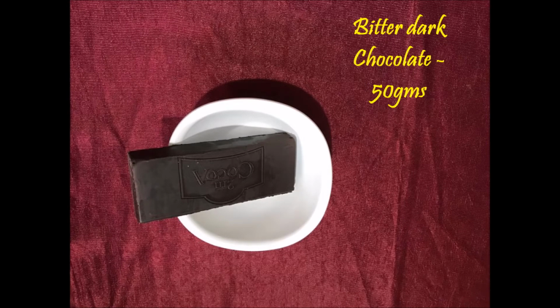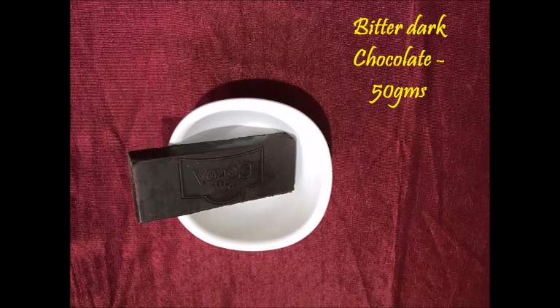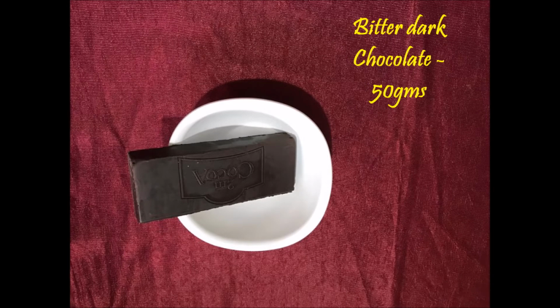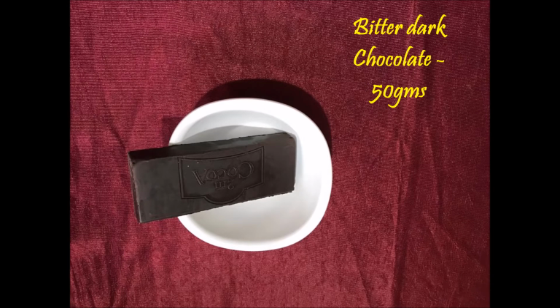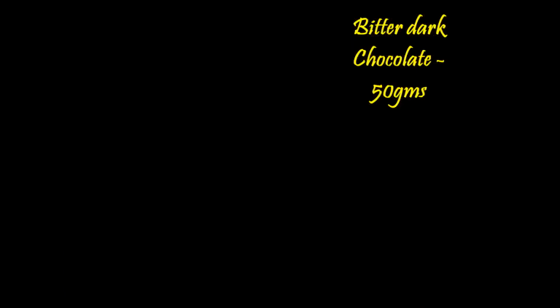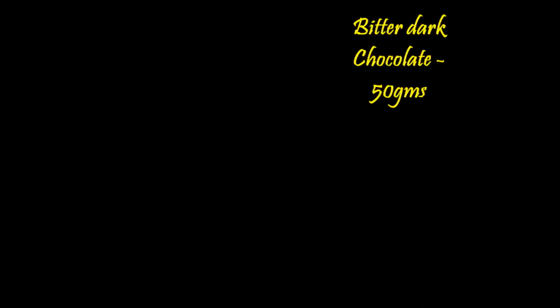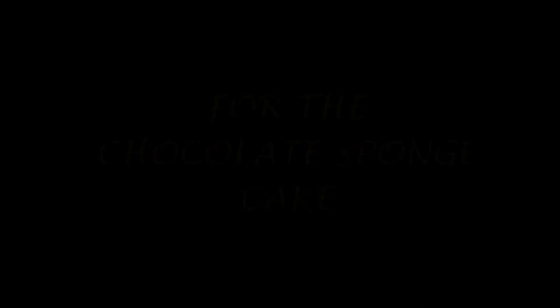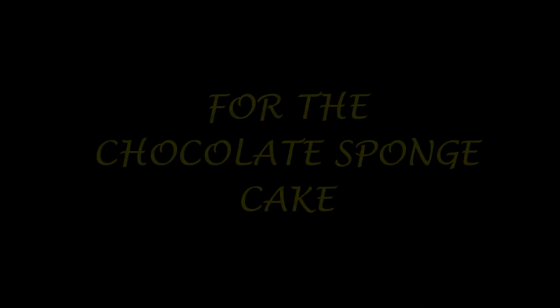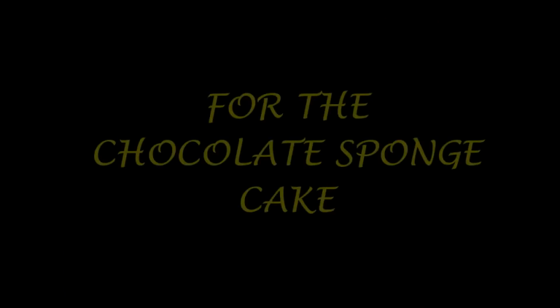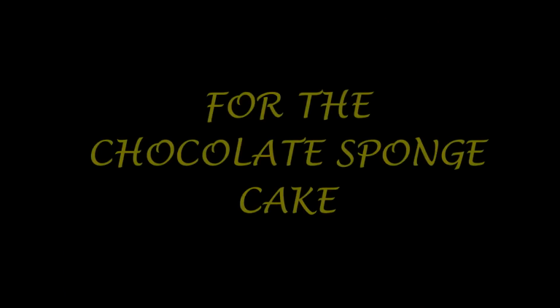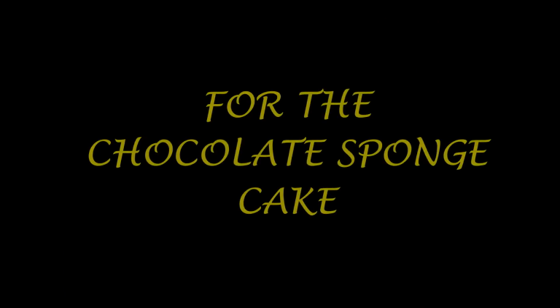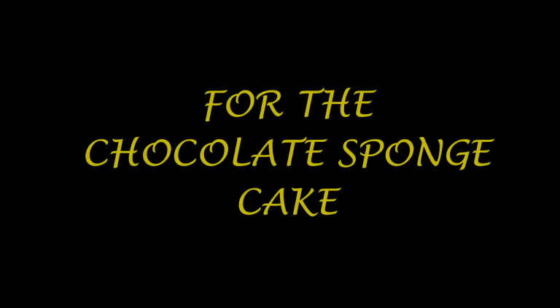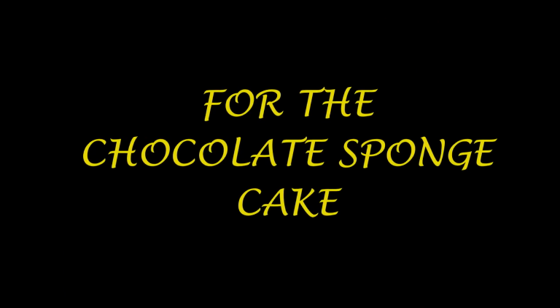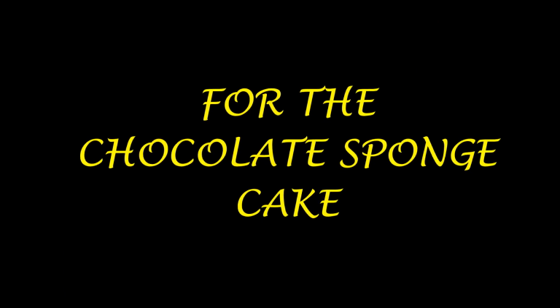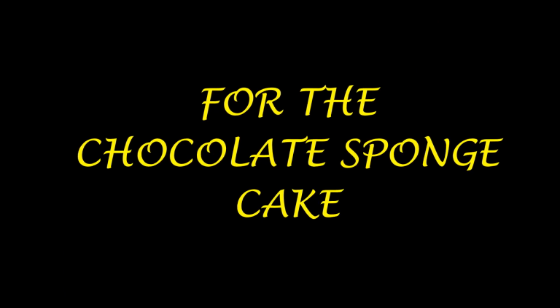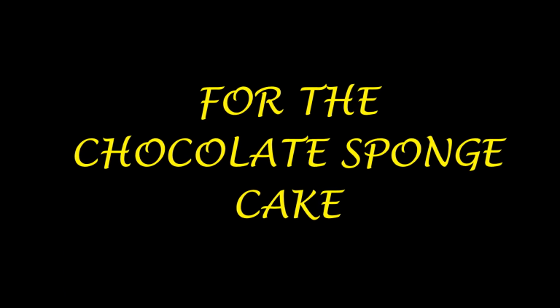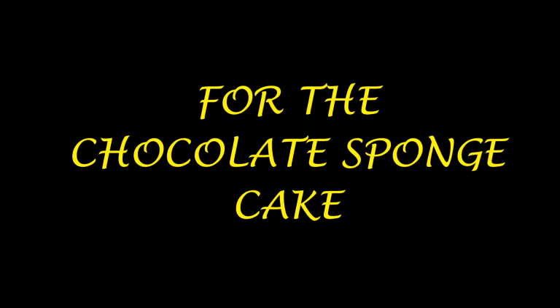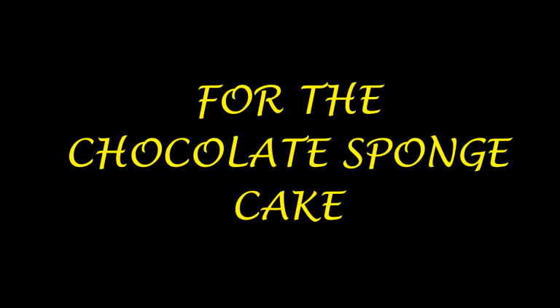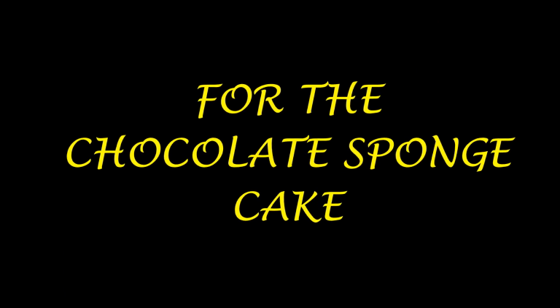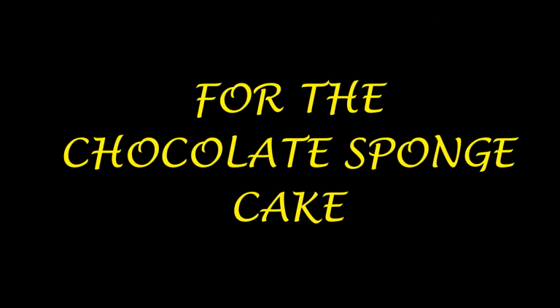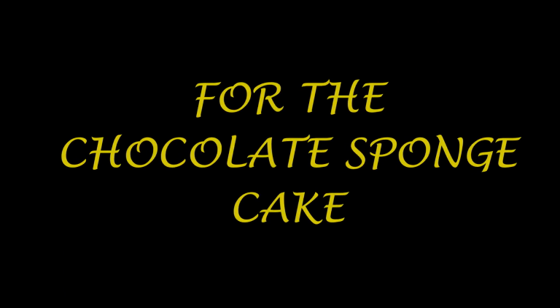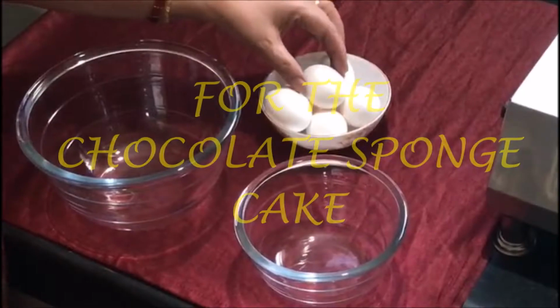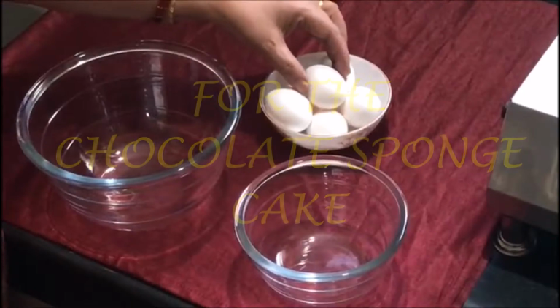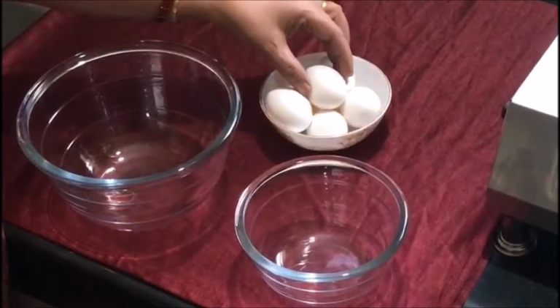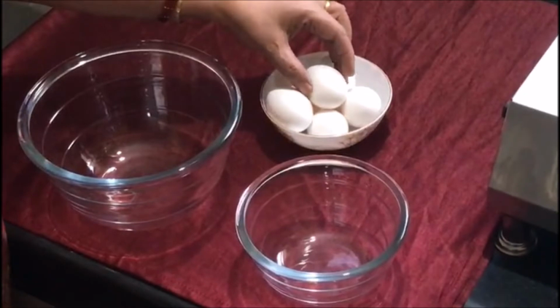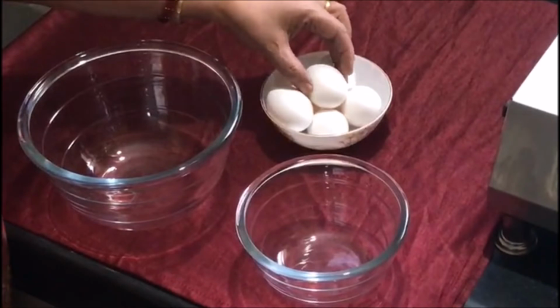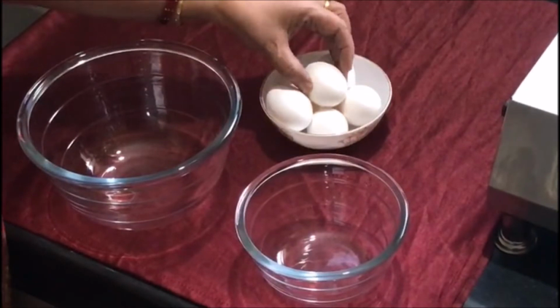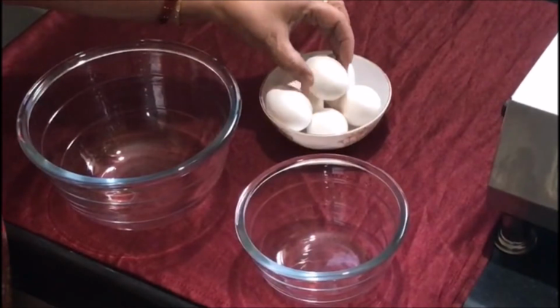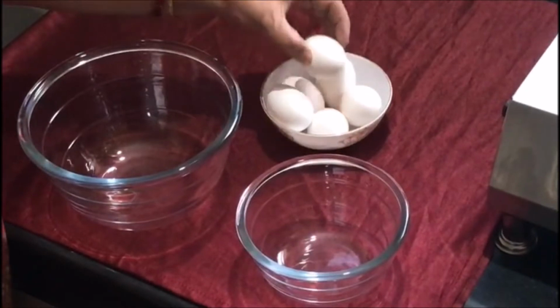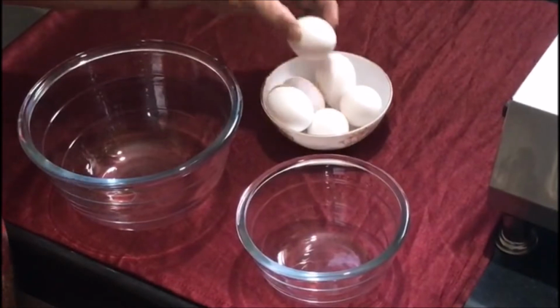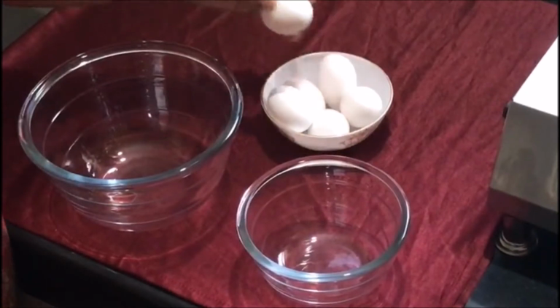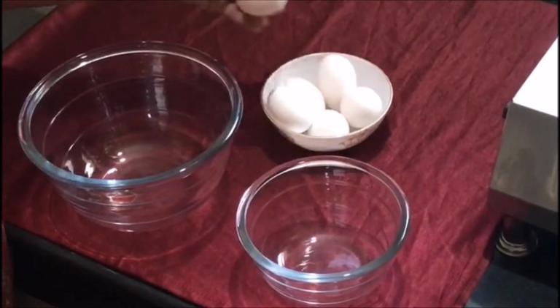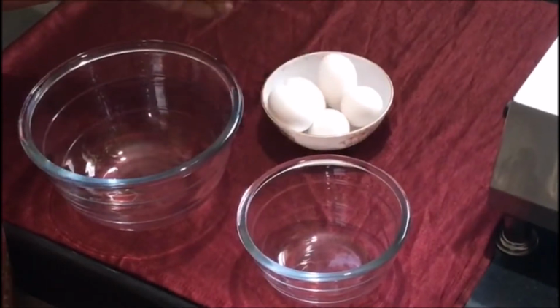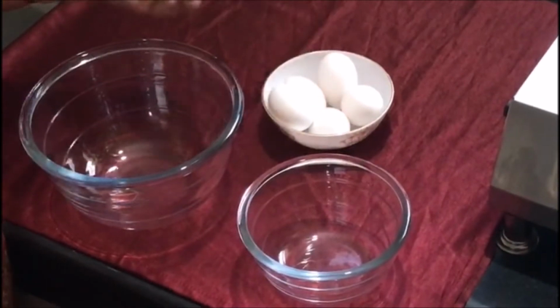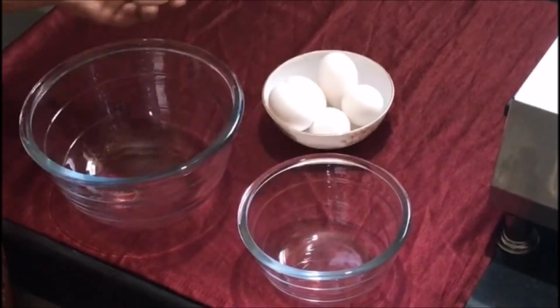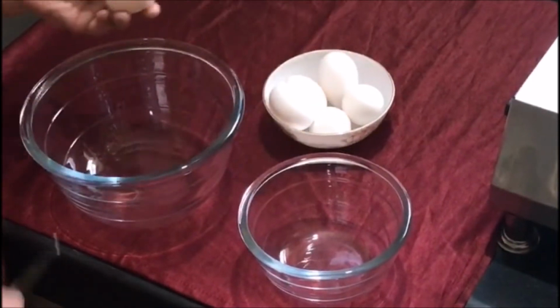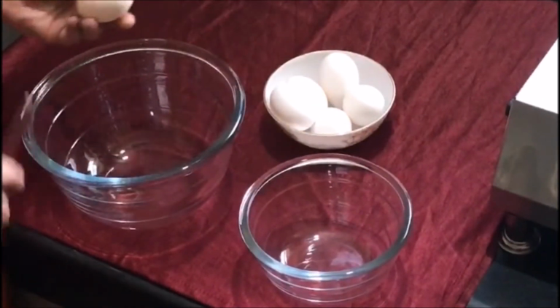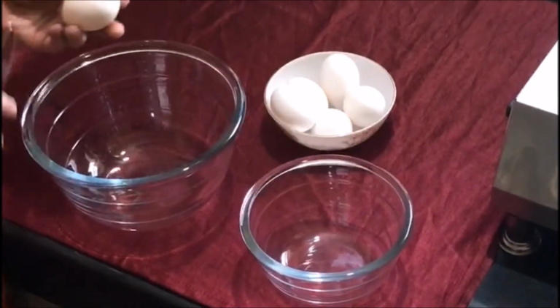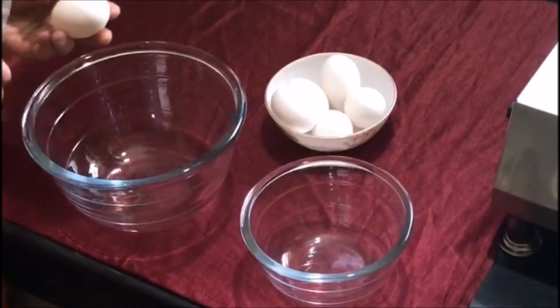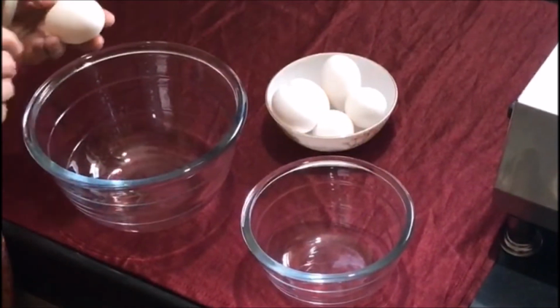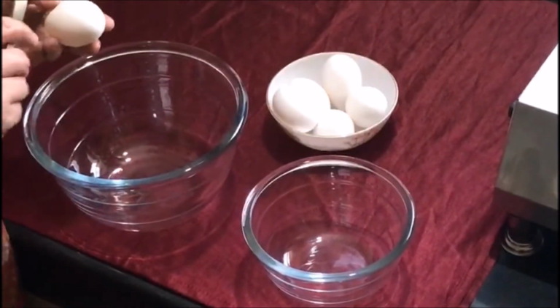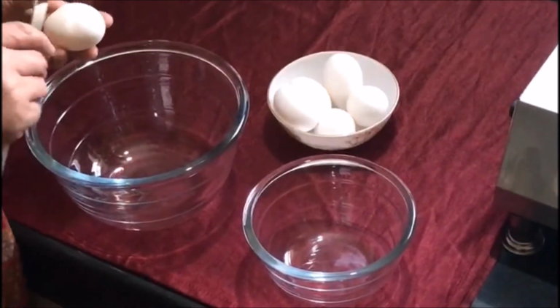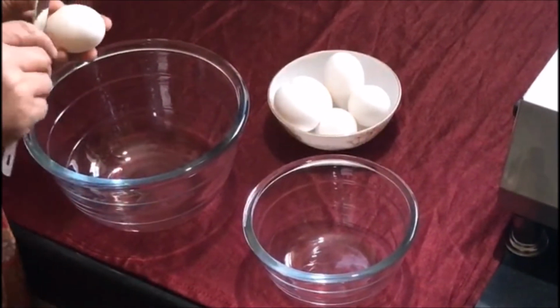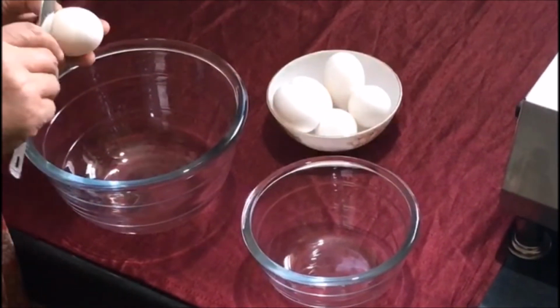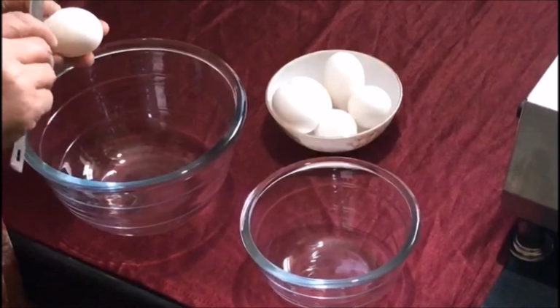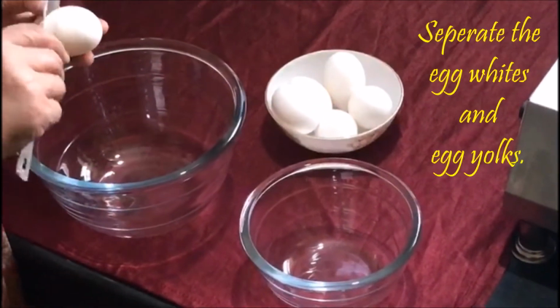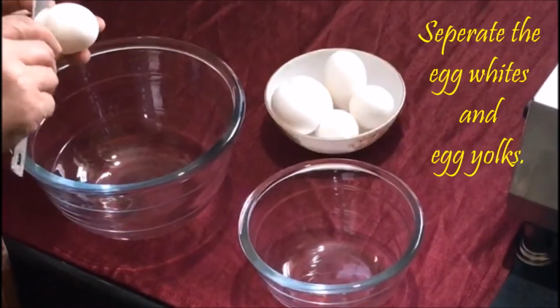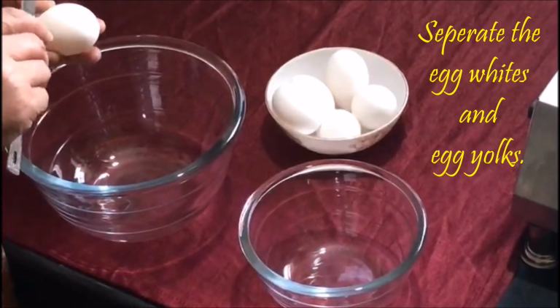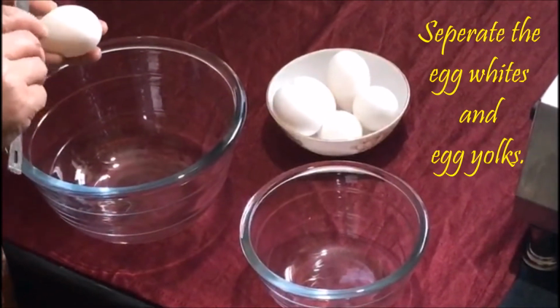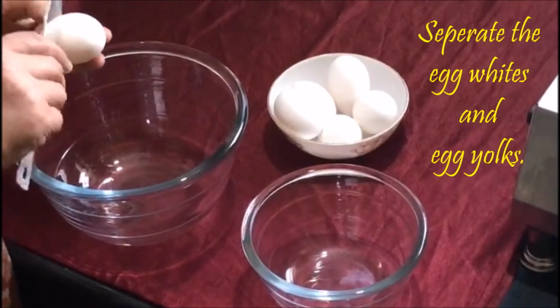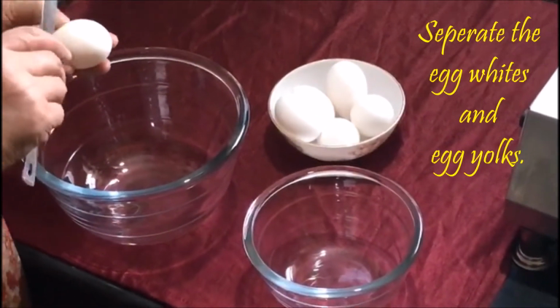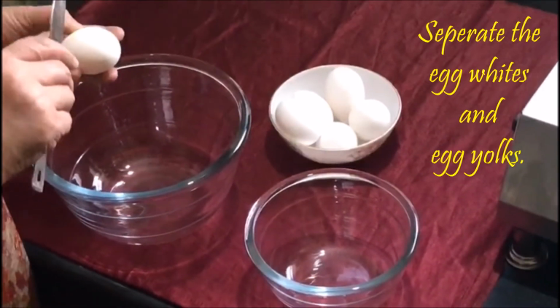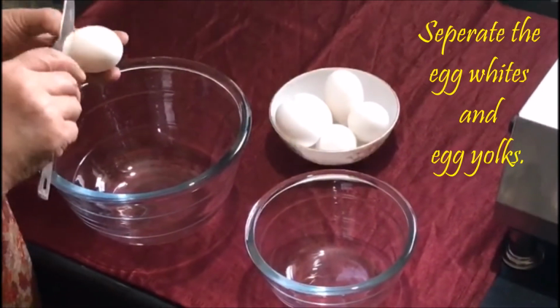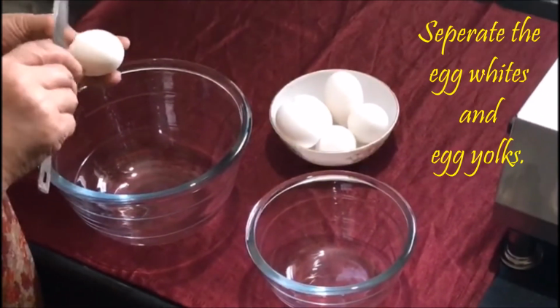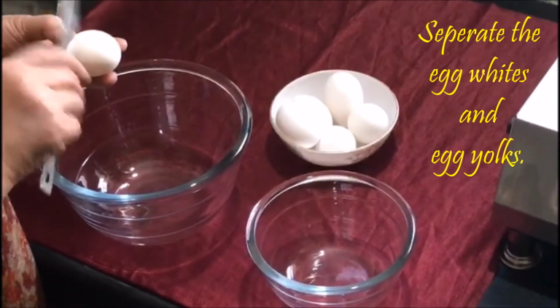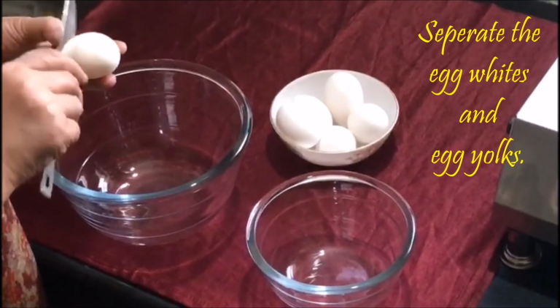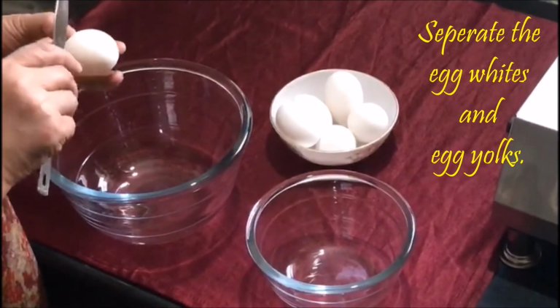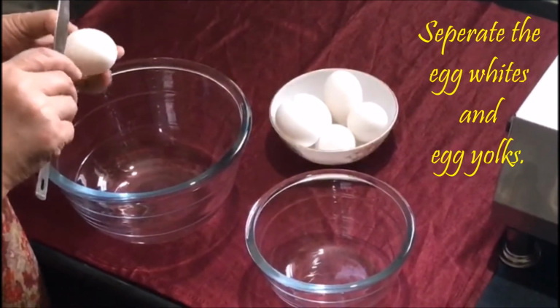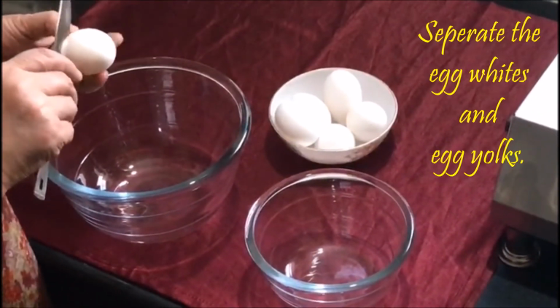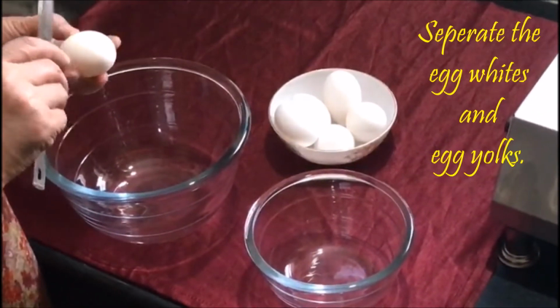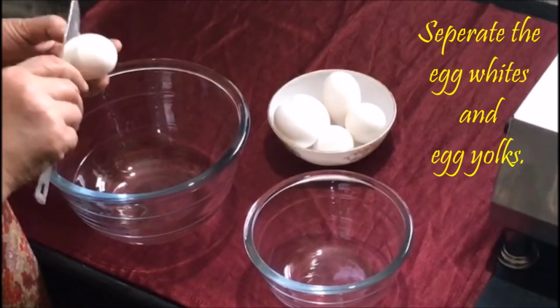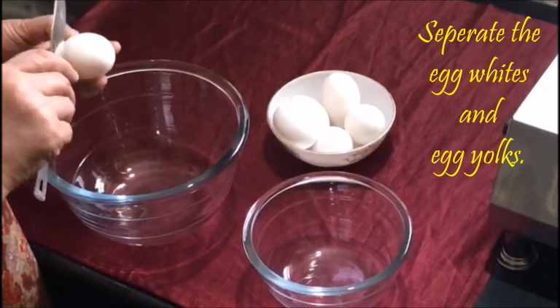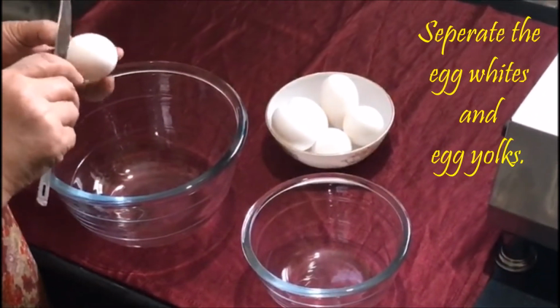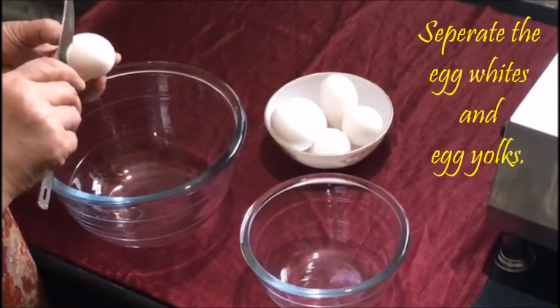For the Chocolate Sponge Cake. Separate the egg whites and egg yolks.